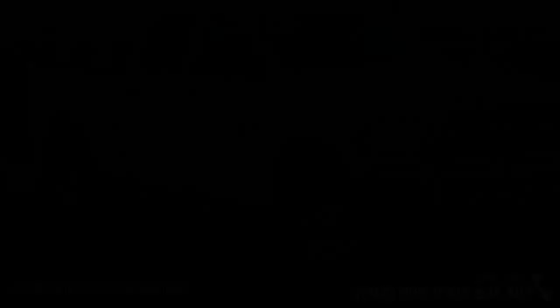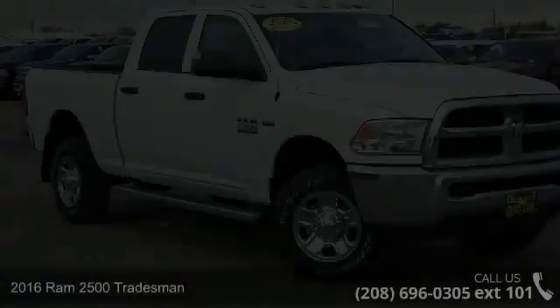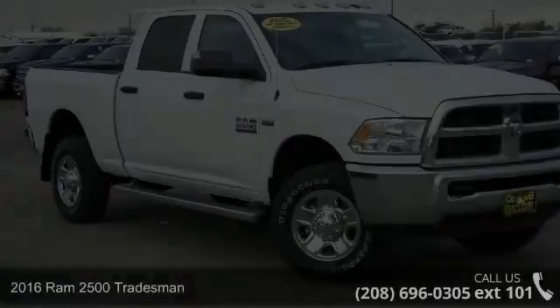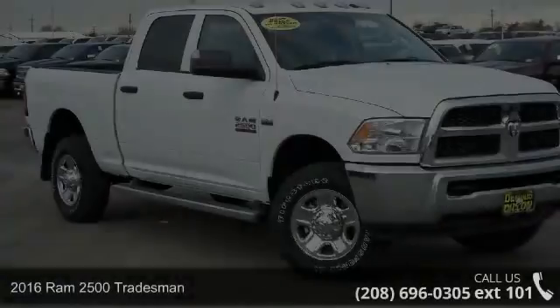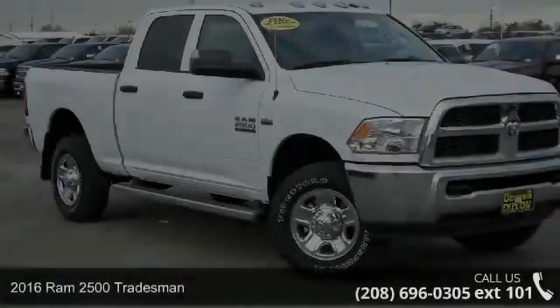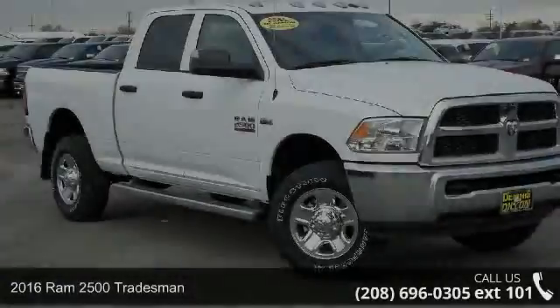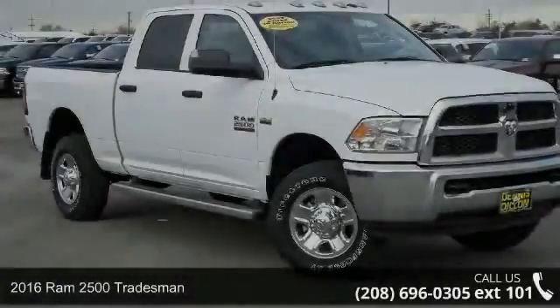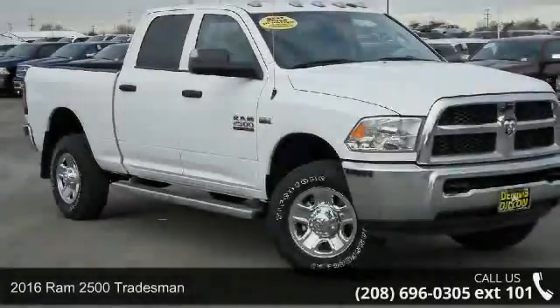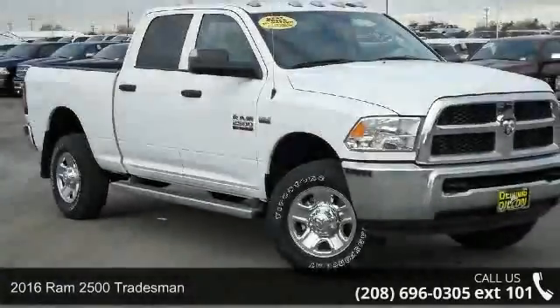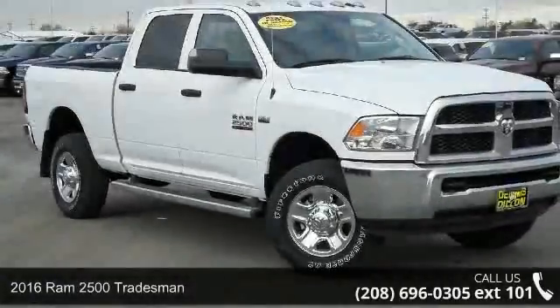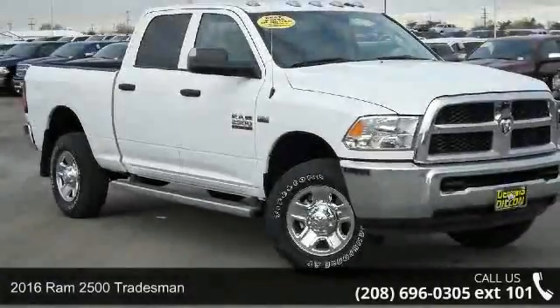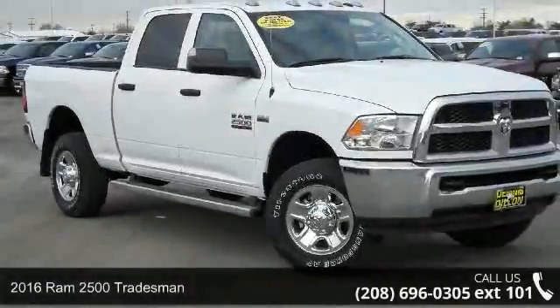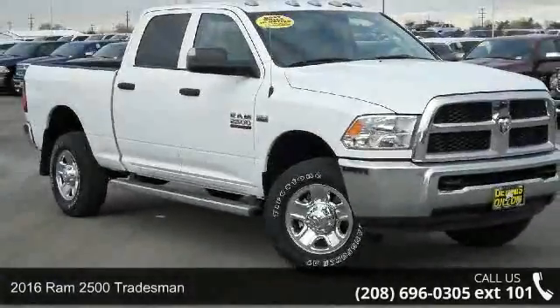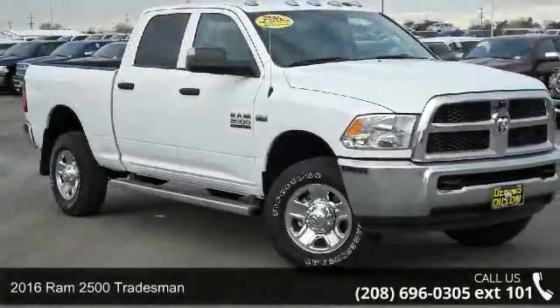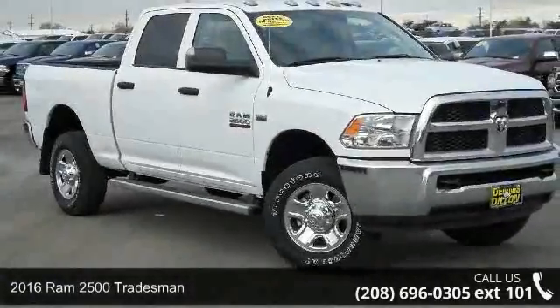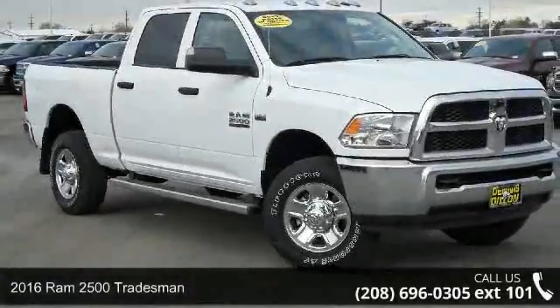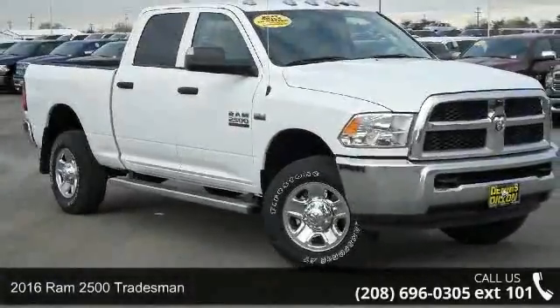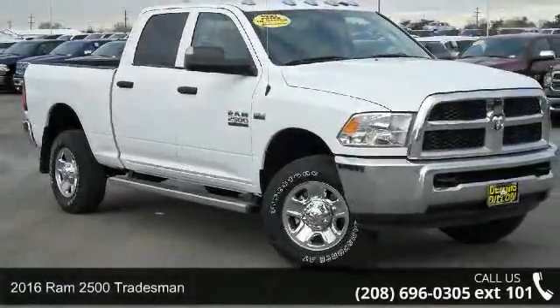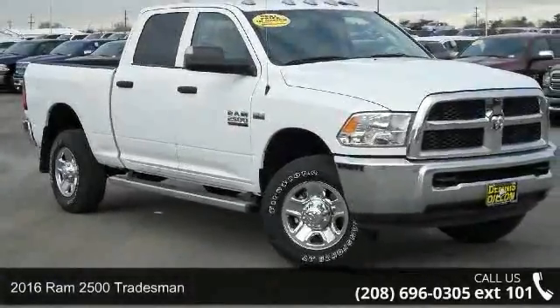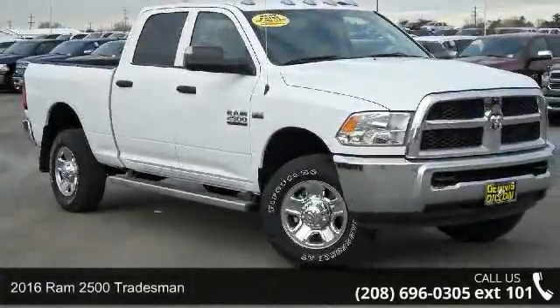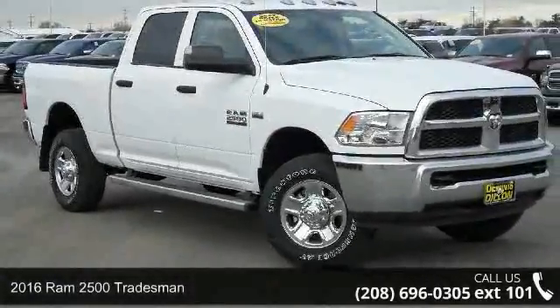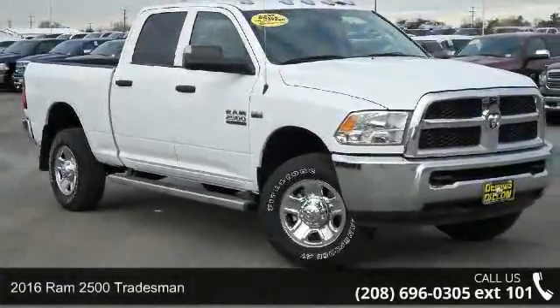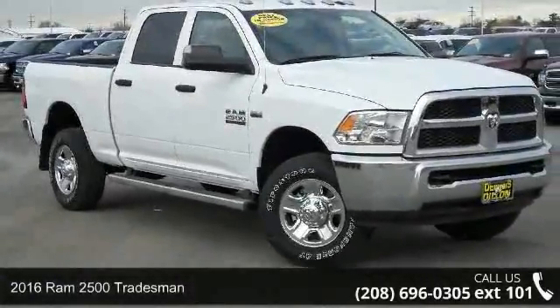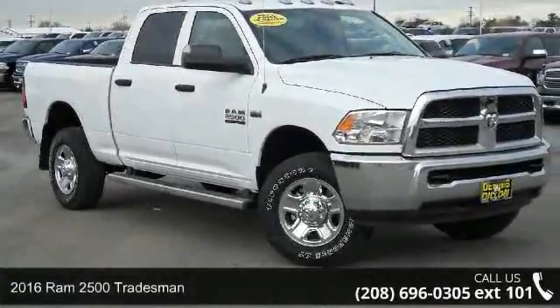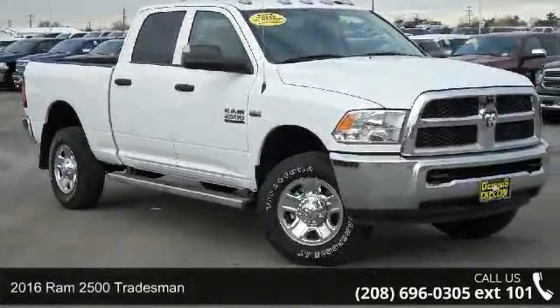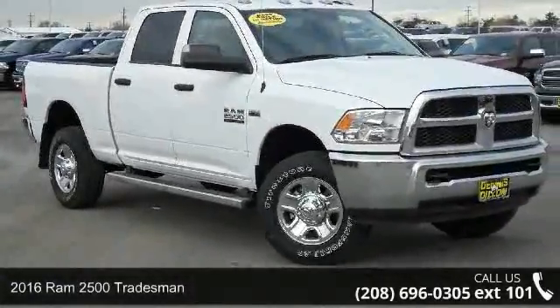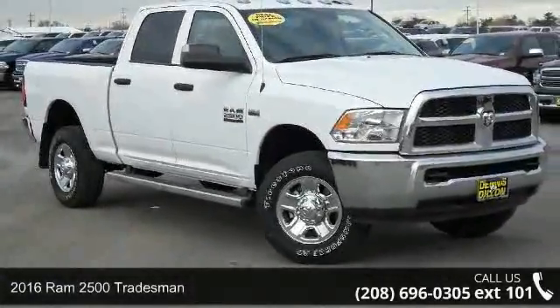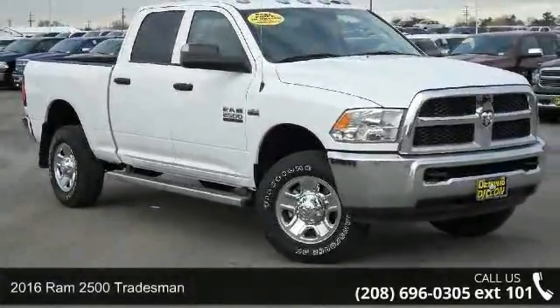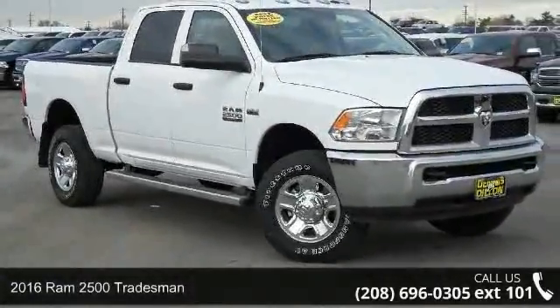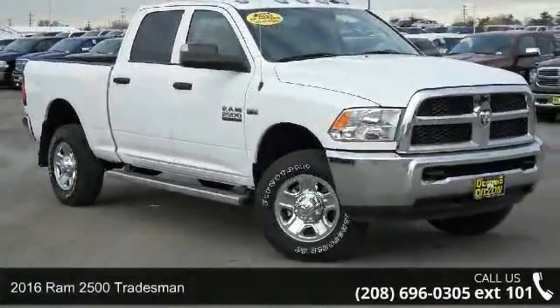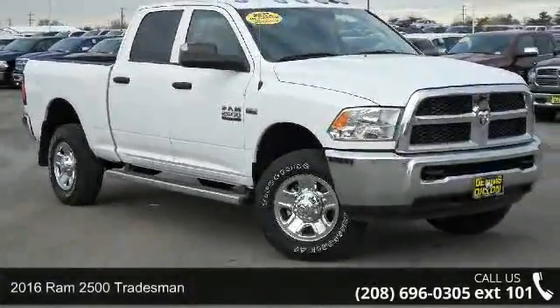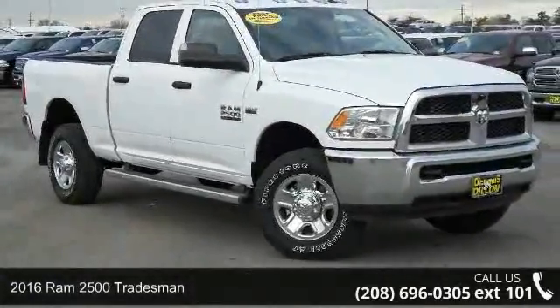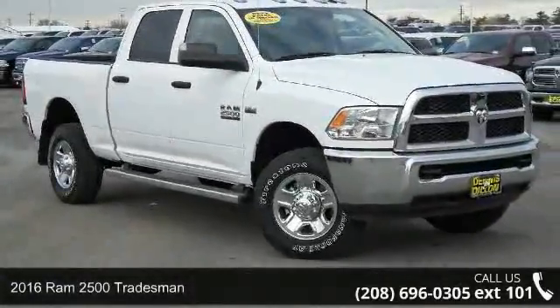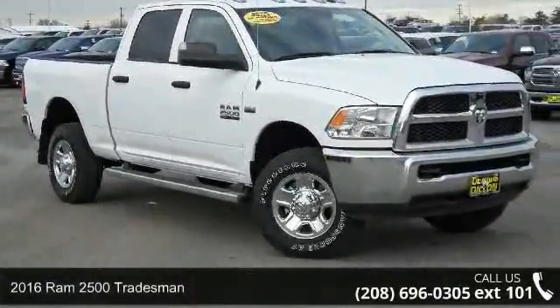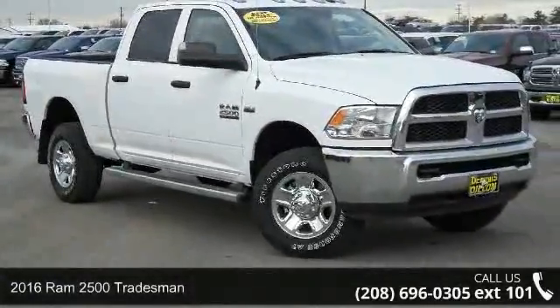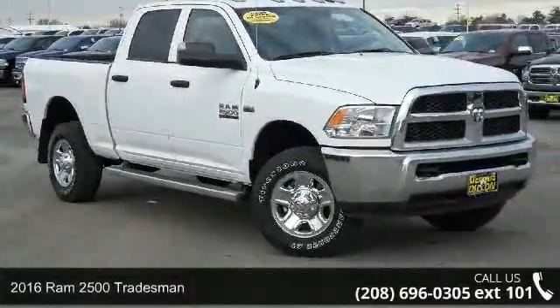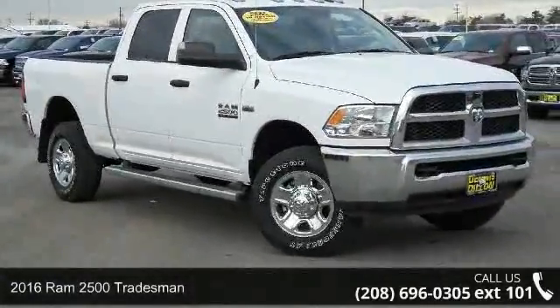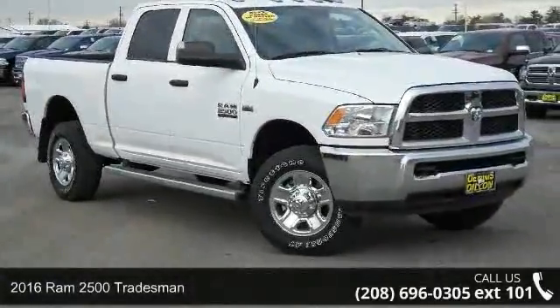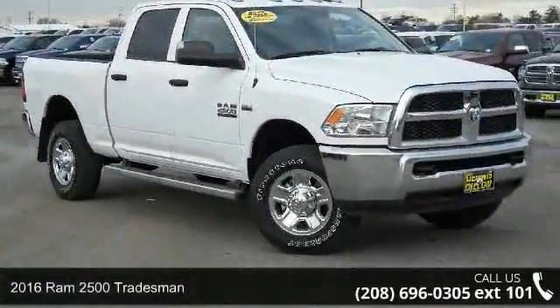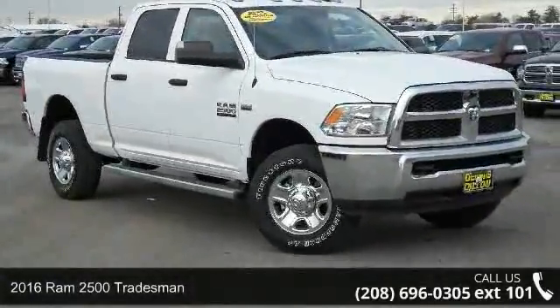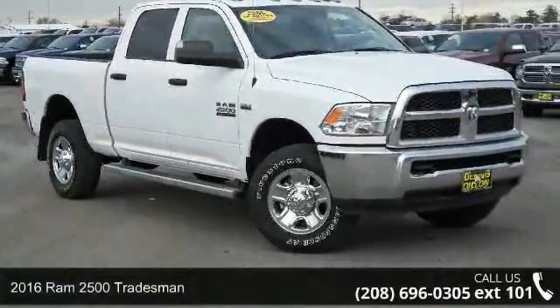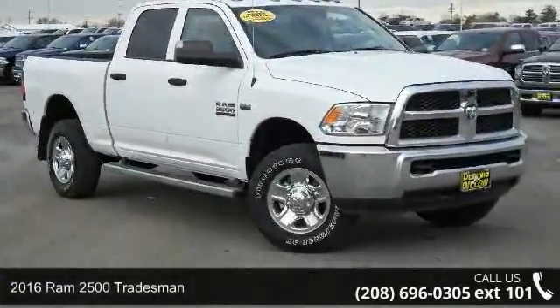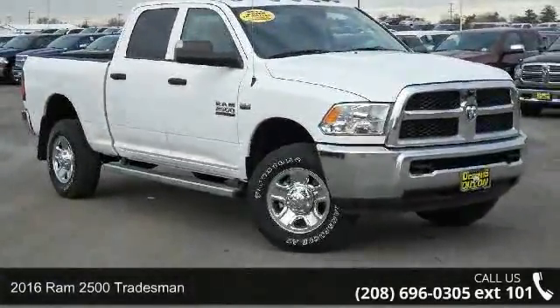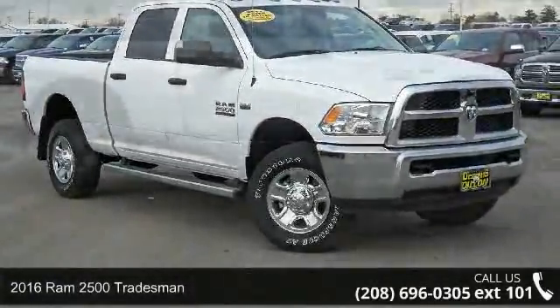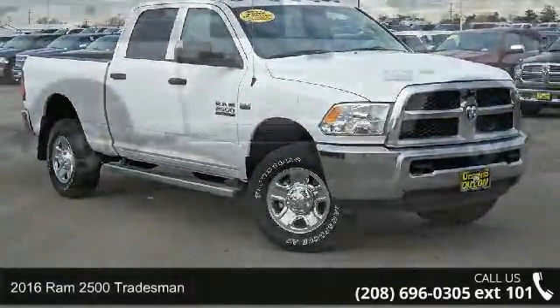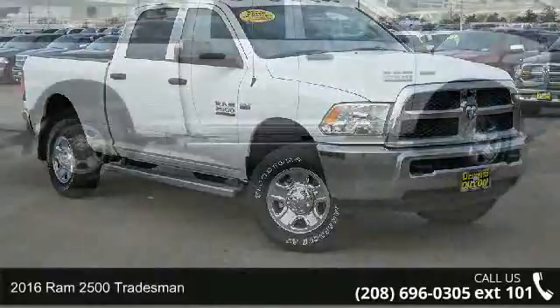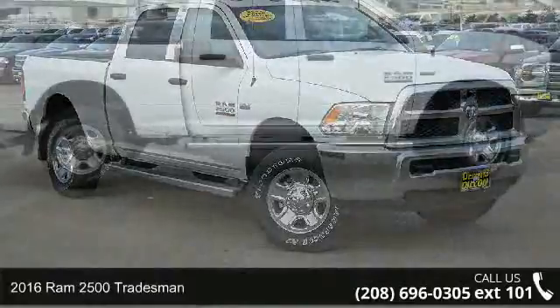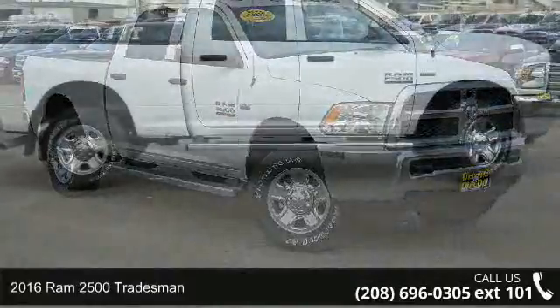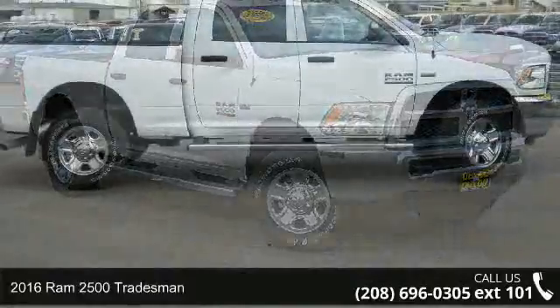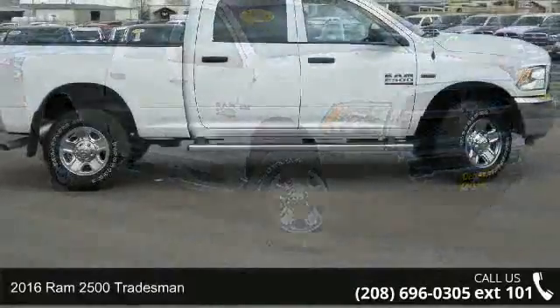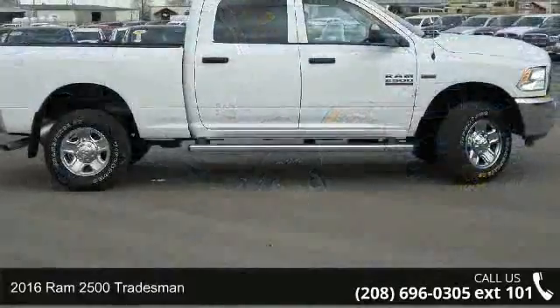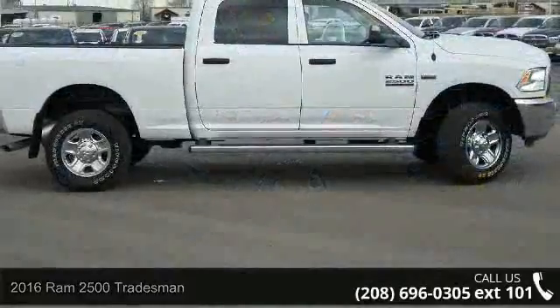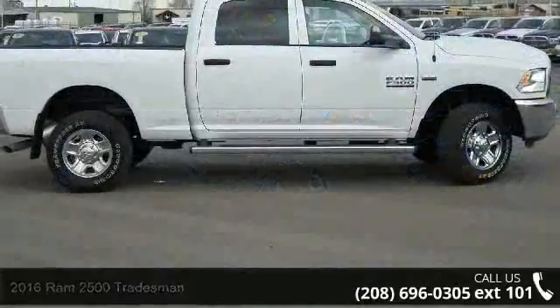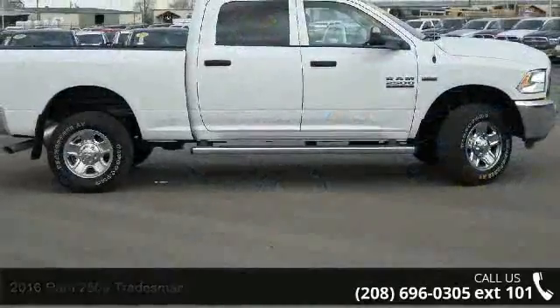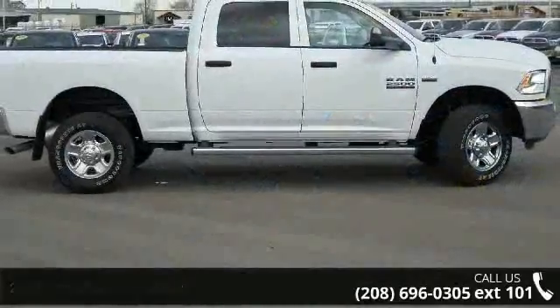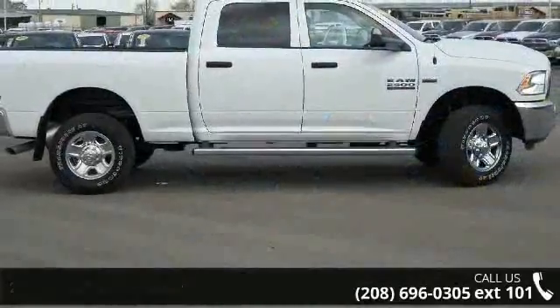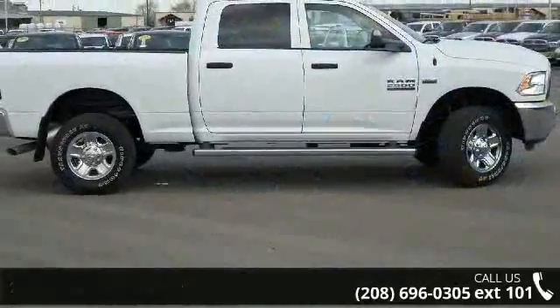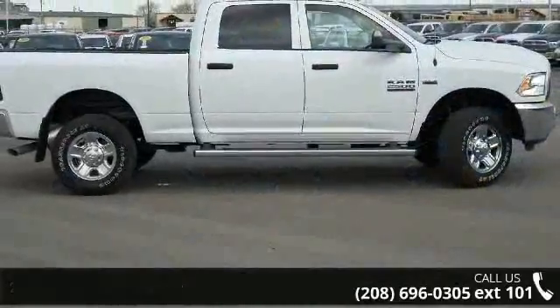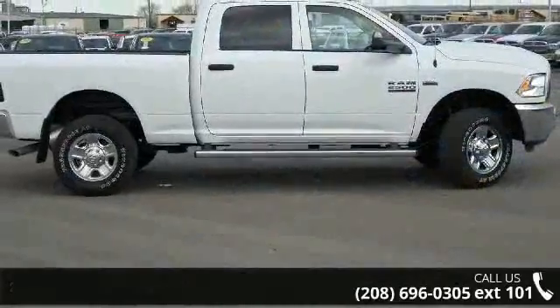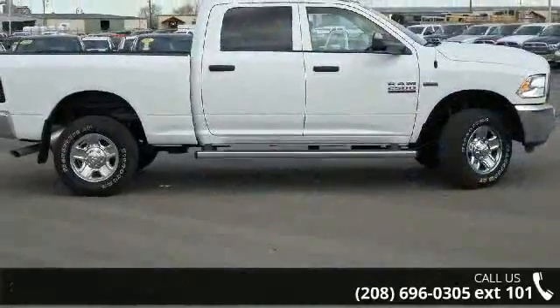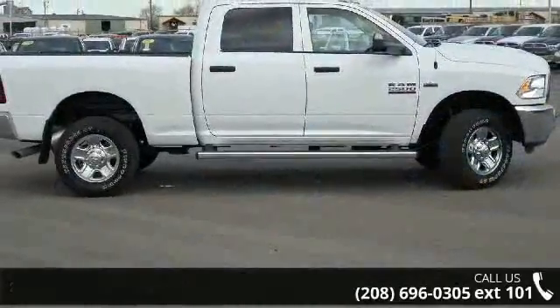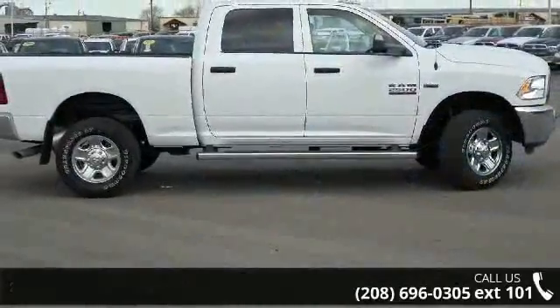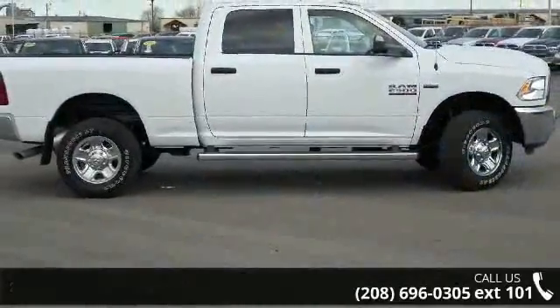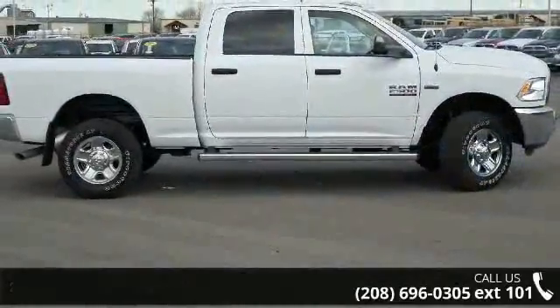Presenting the 2016 Ram 2500 Tradesman. If you are looking for a first-rate auto, this one could be yours today.